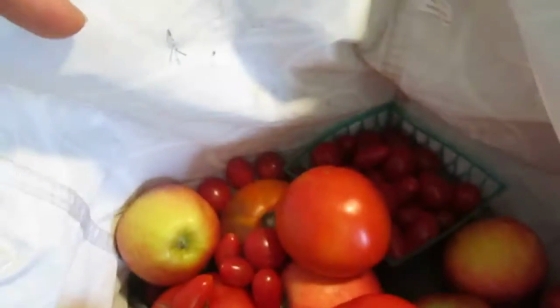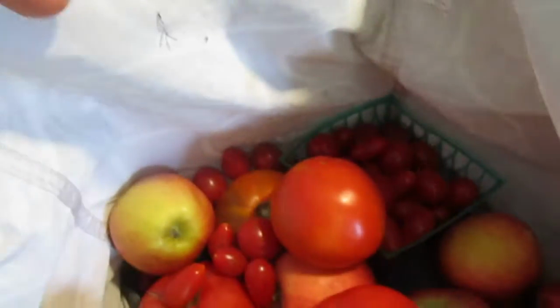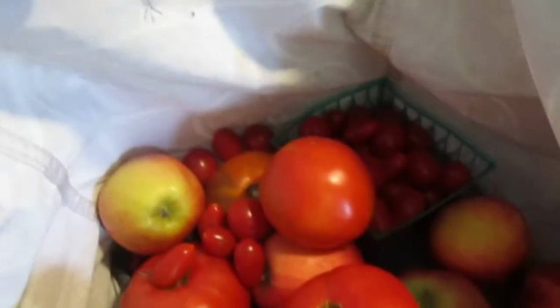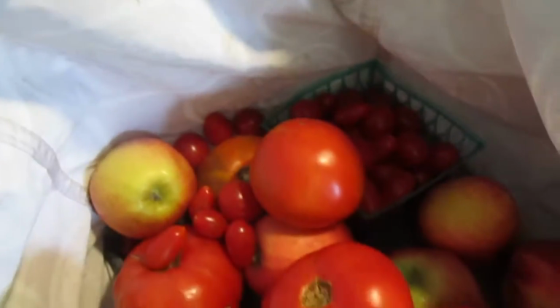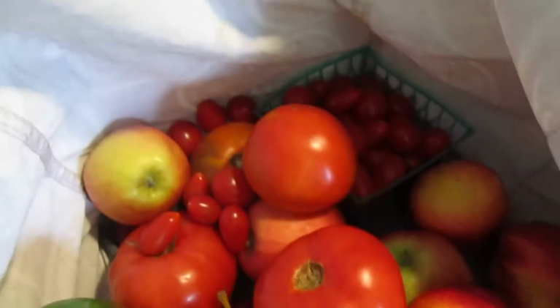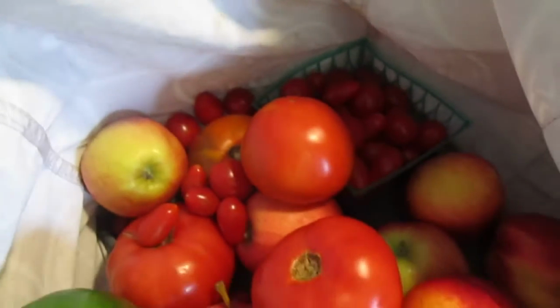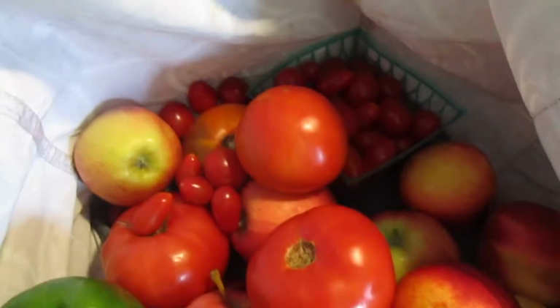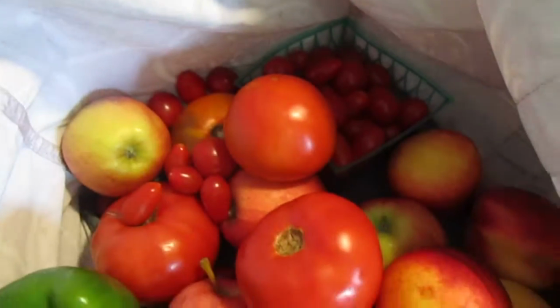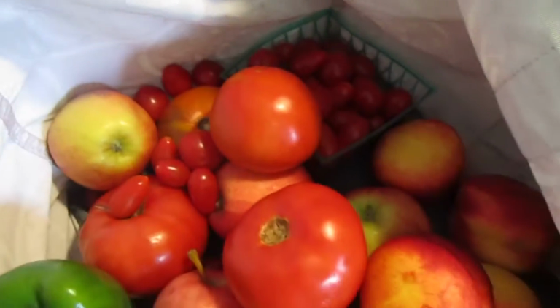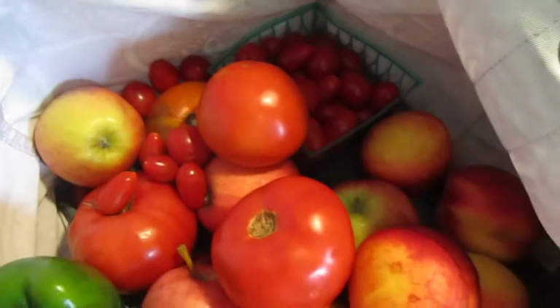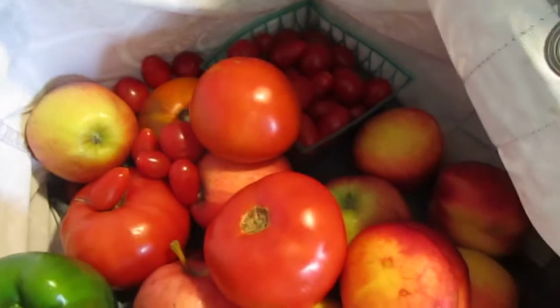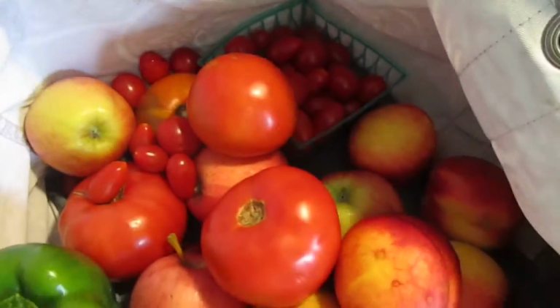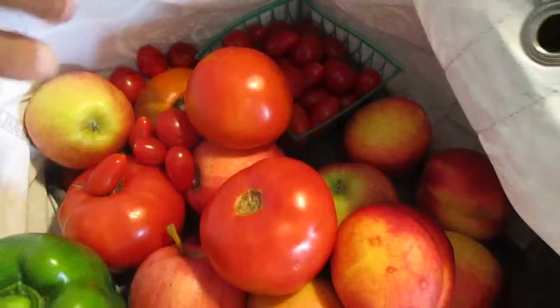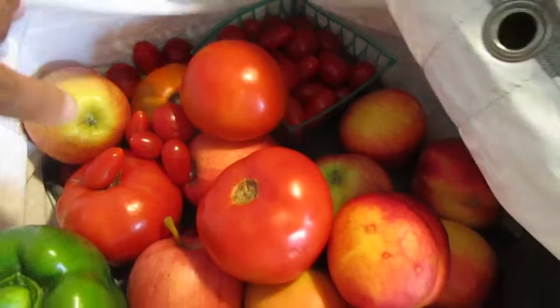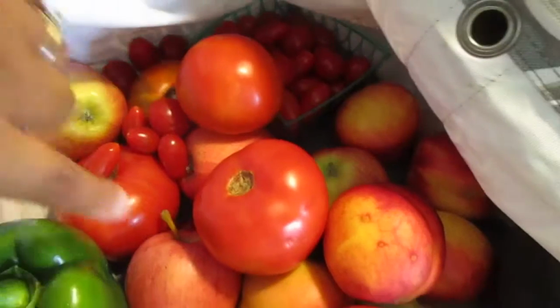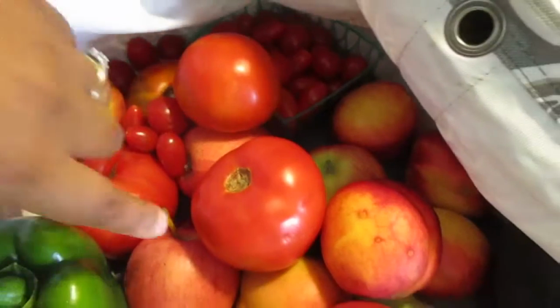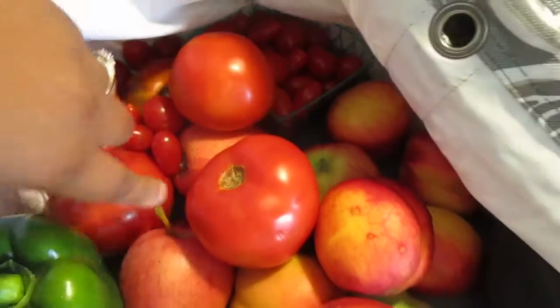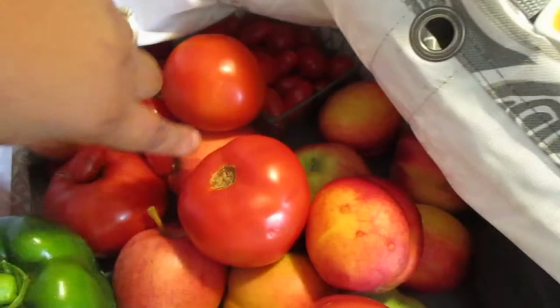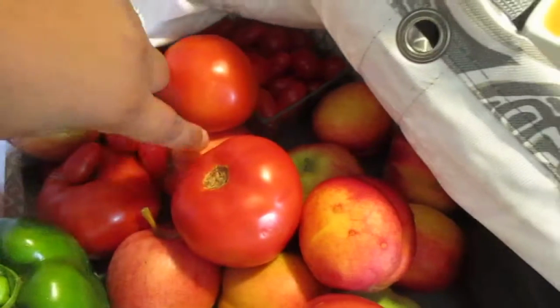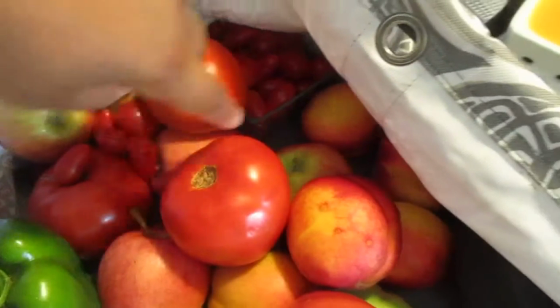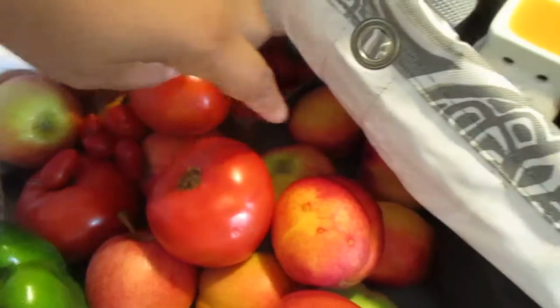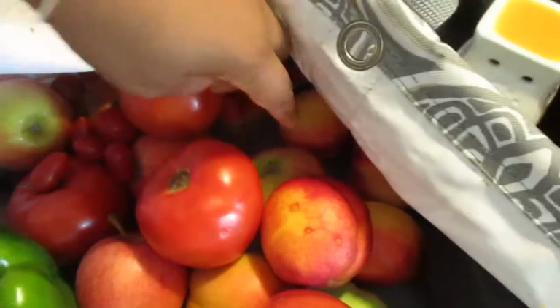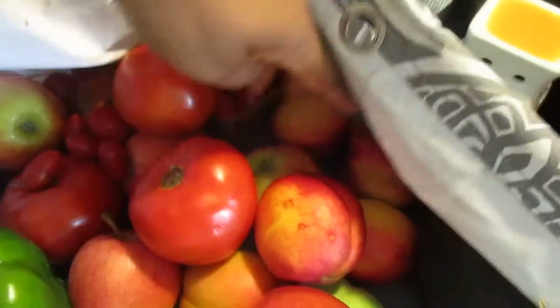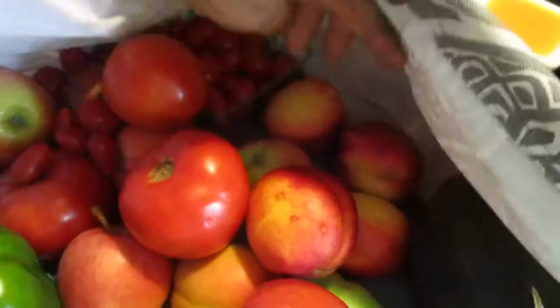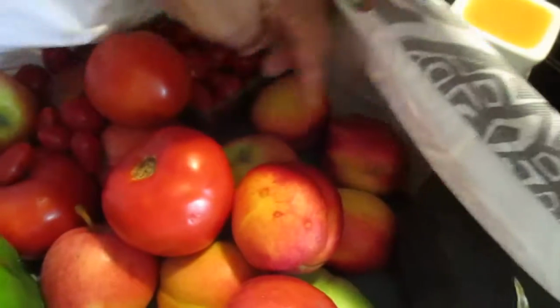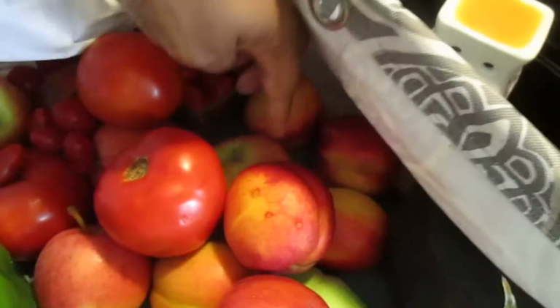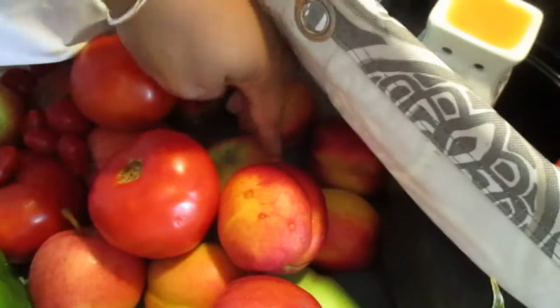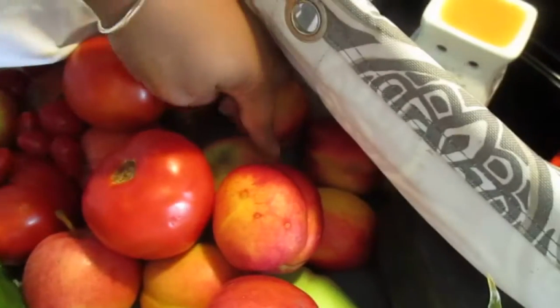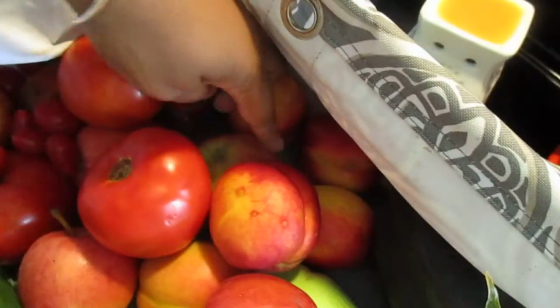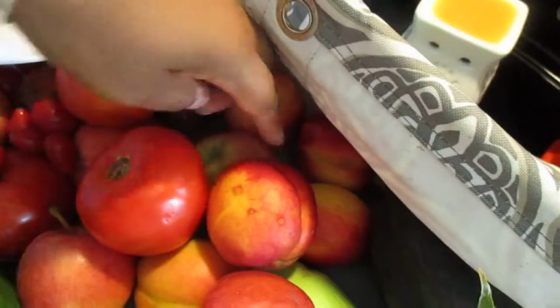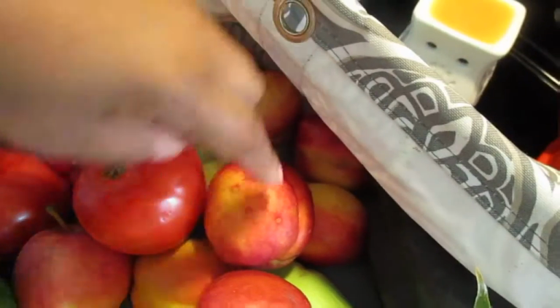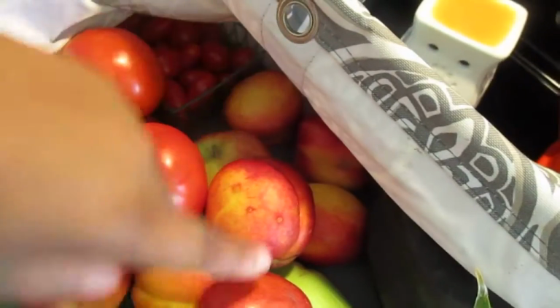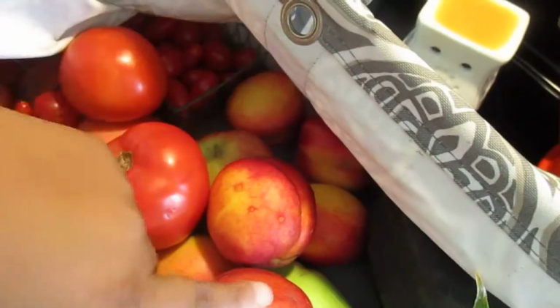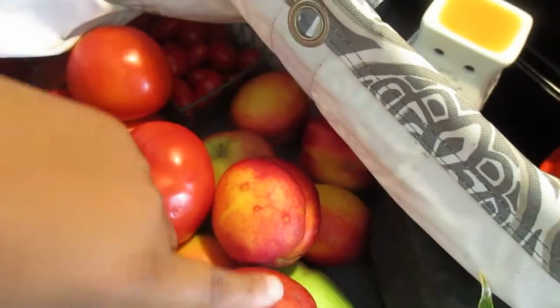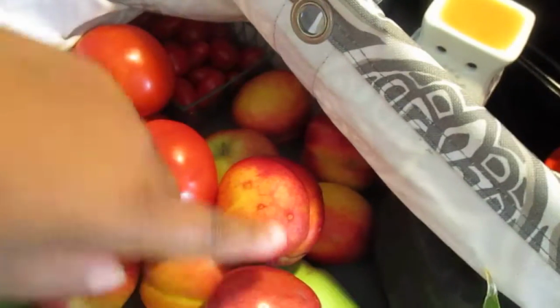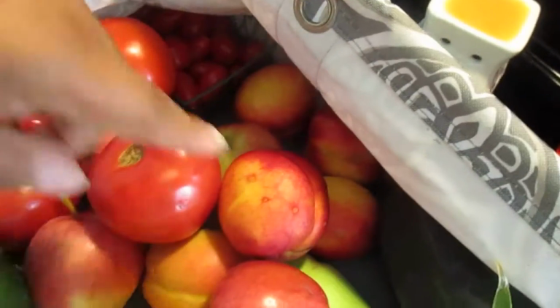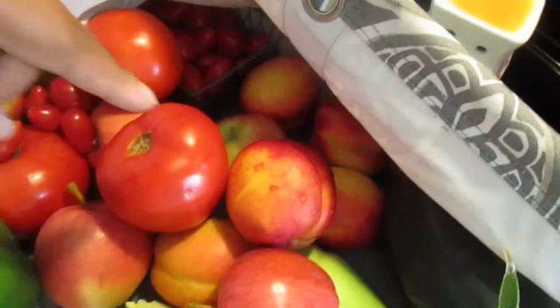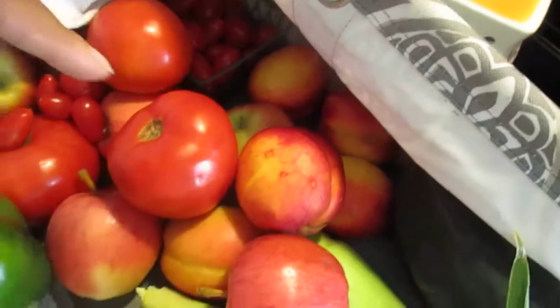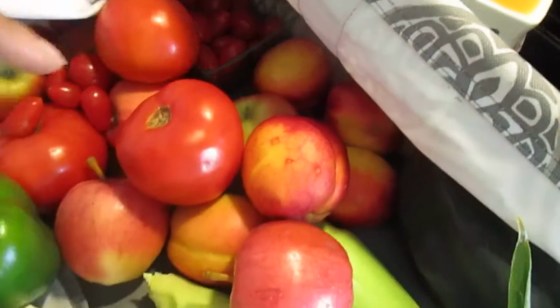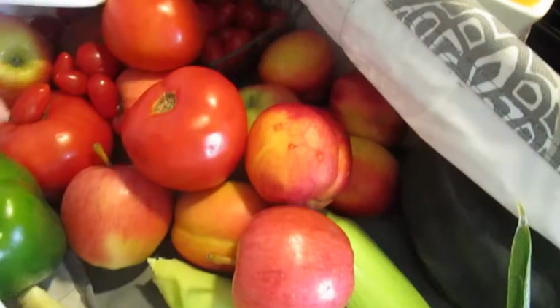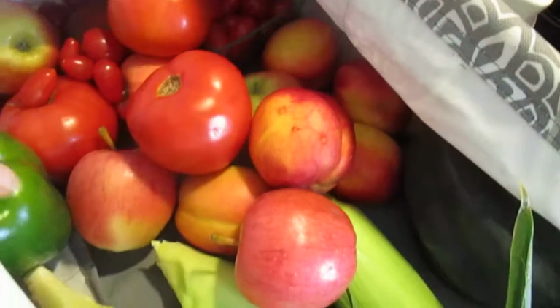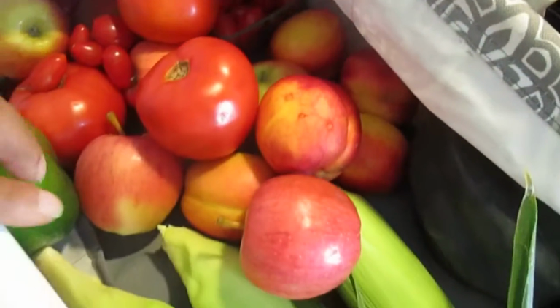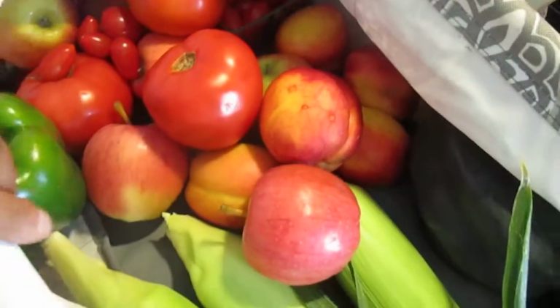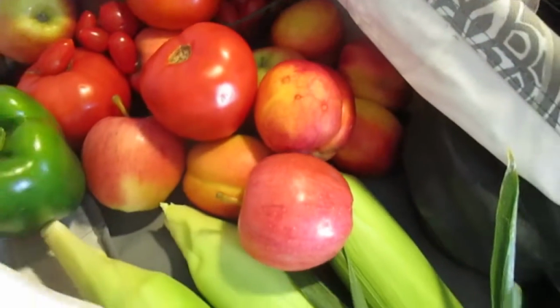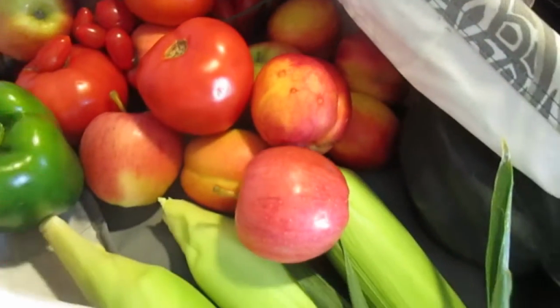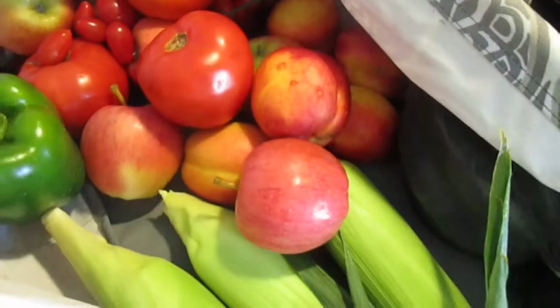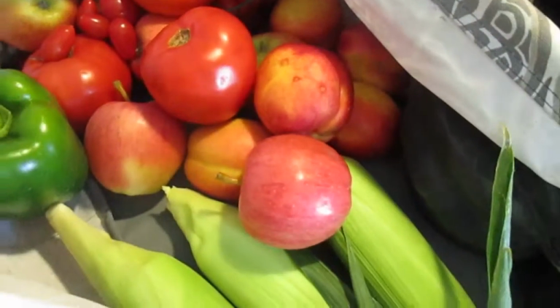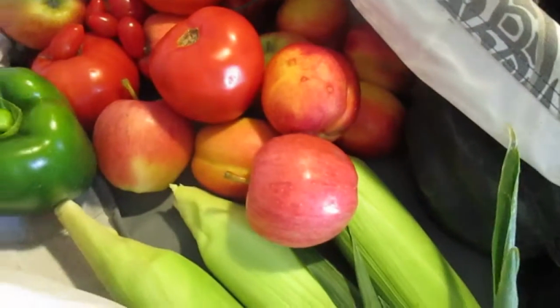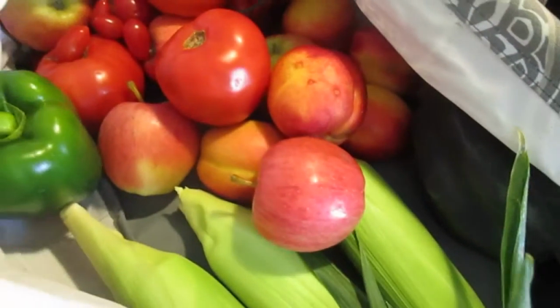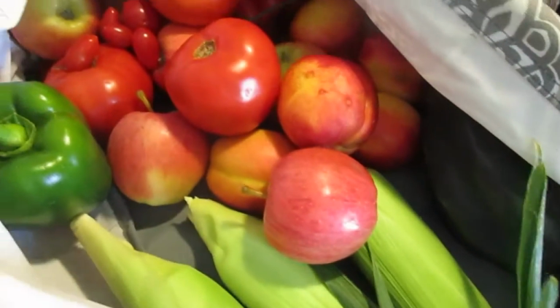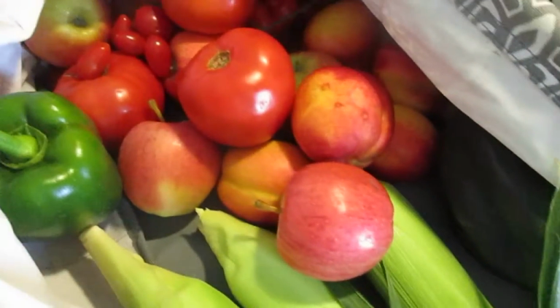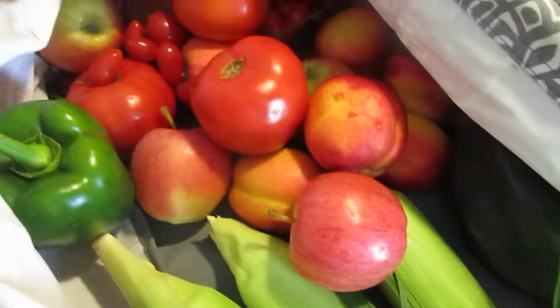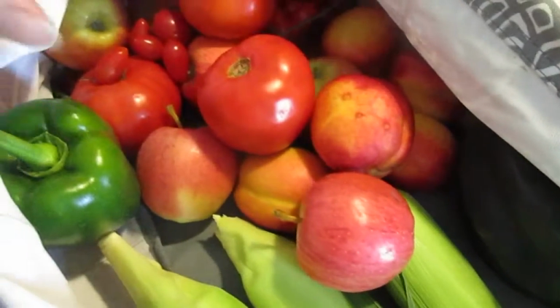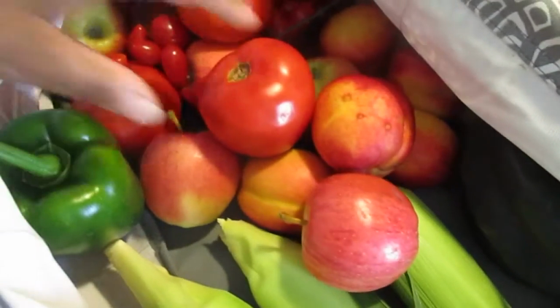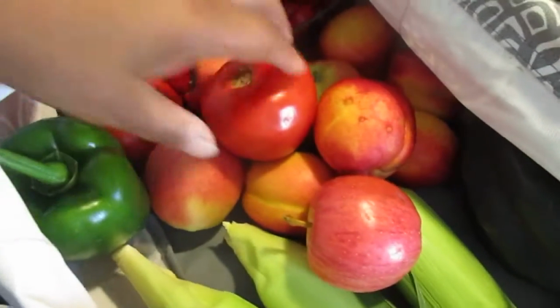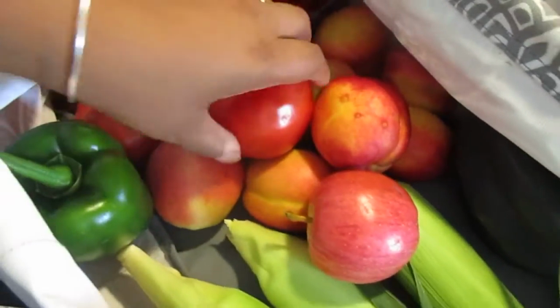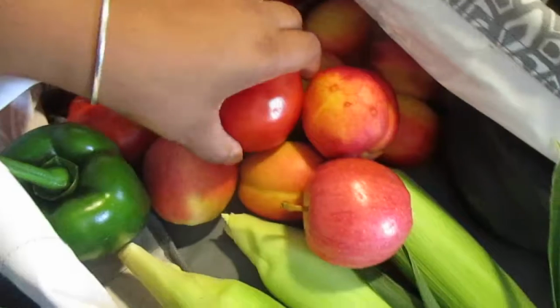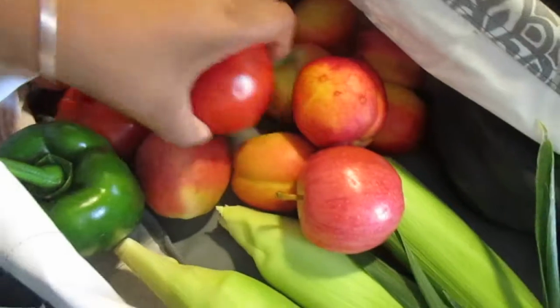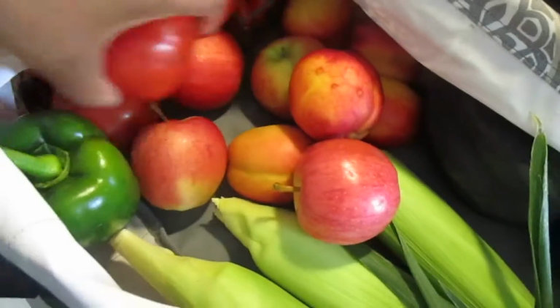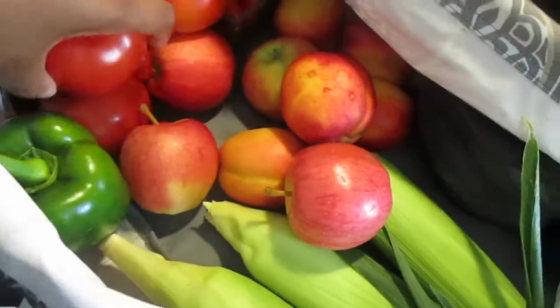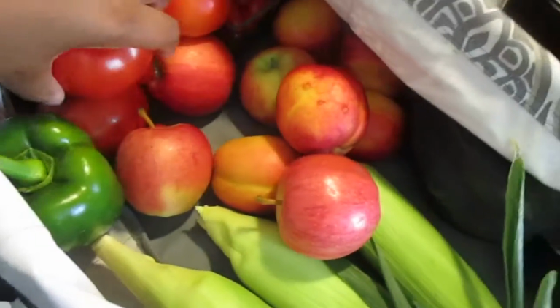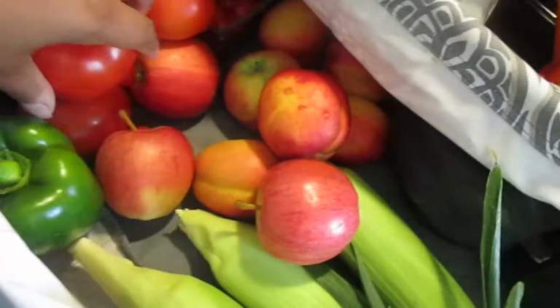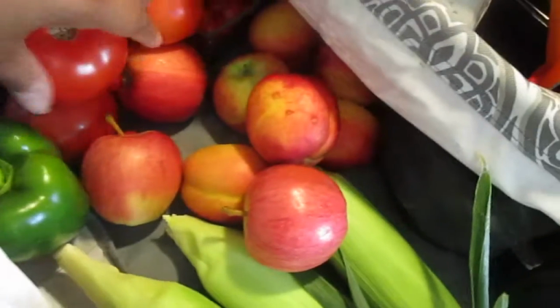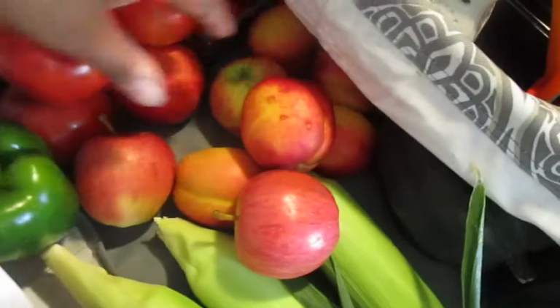We got five gala apples. So it's apple season.